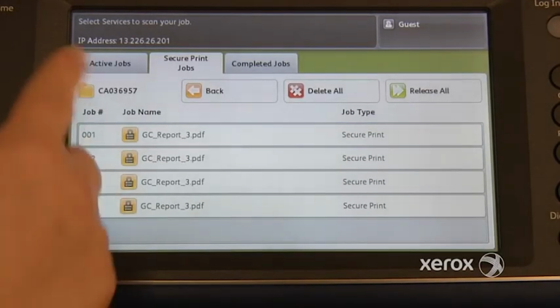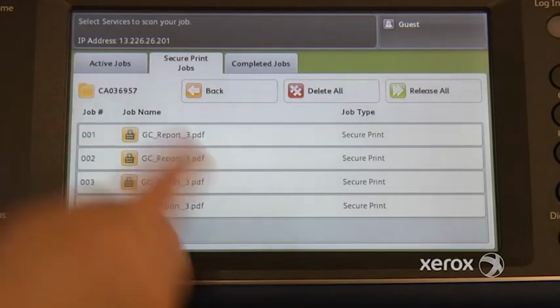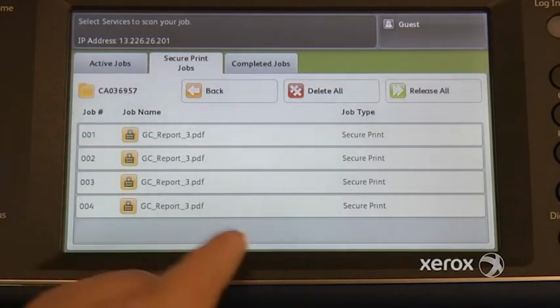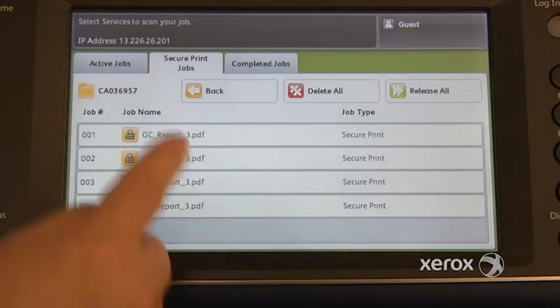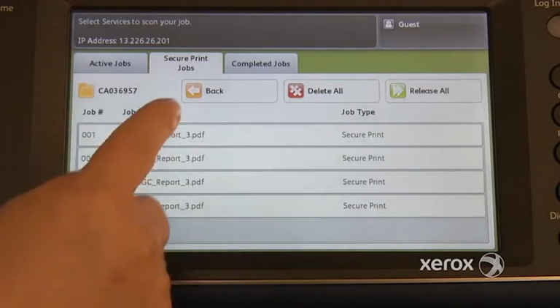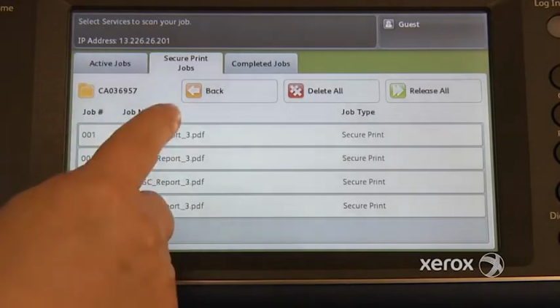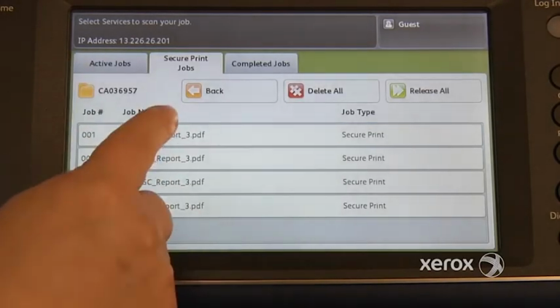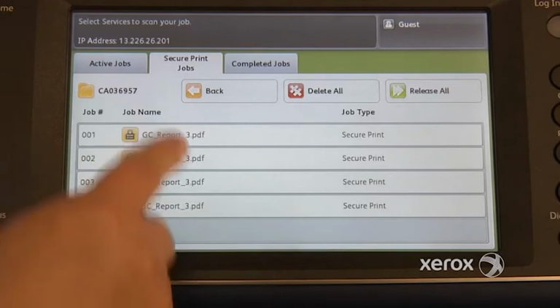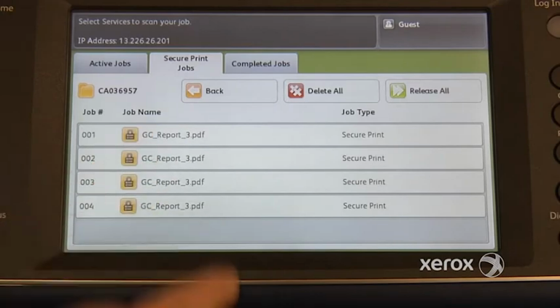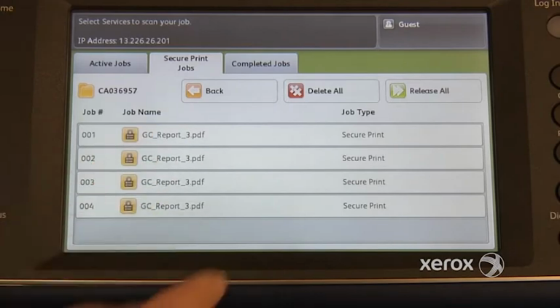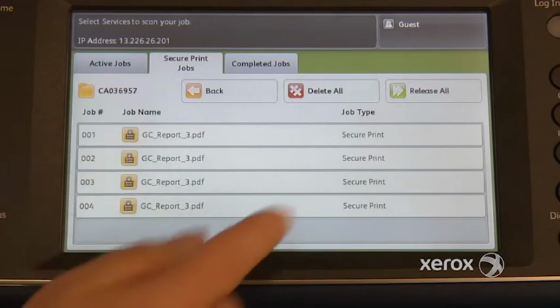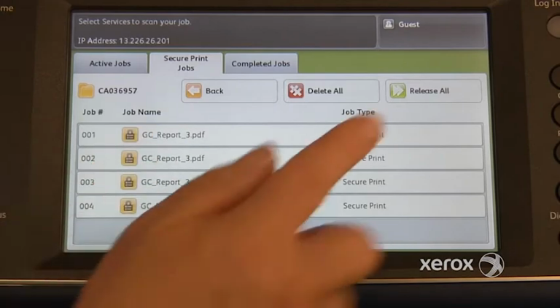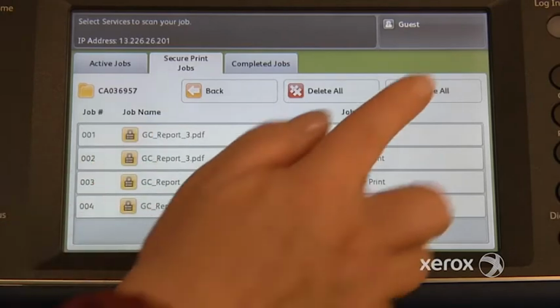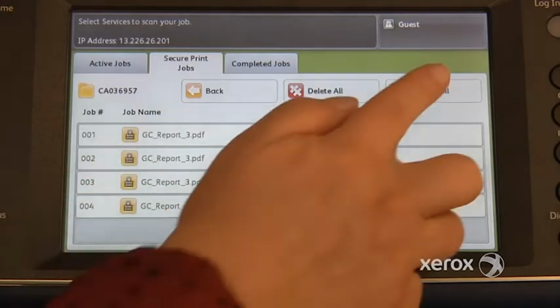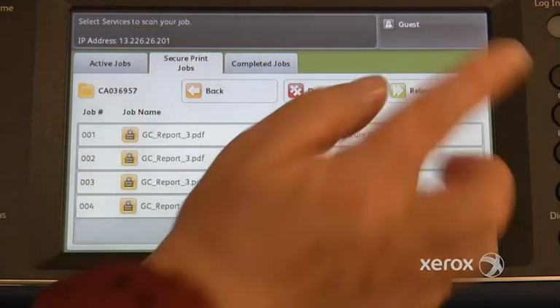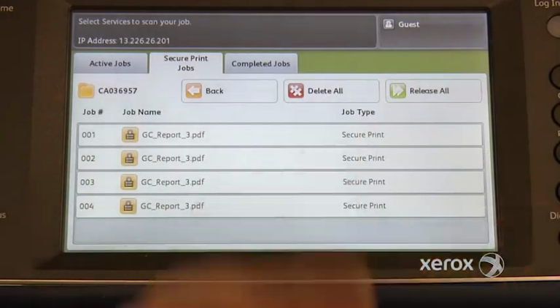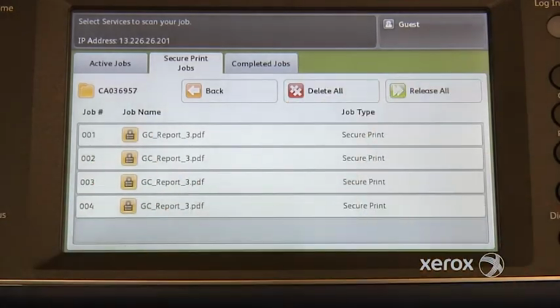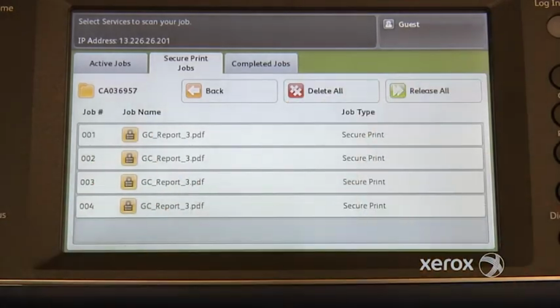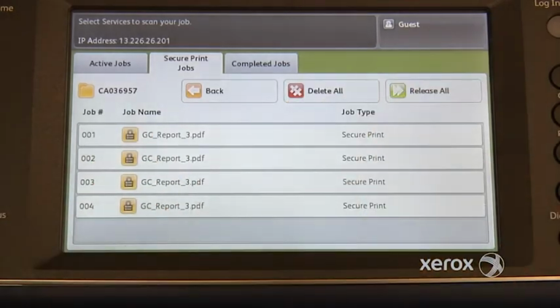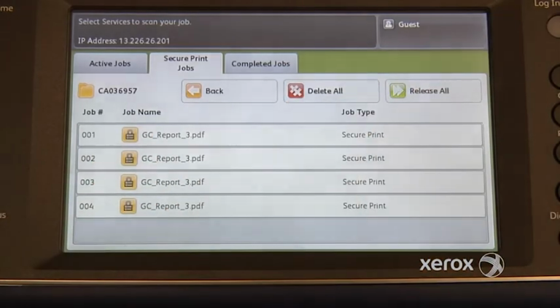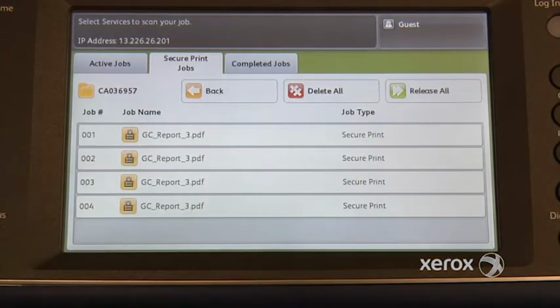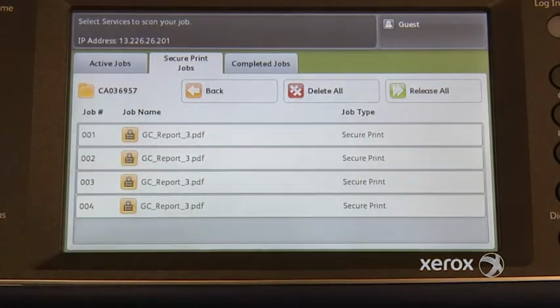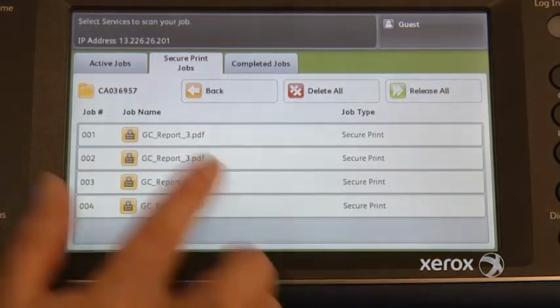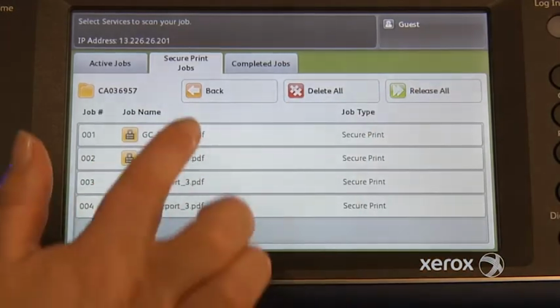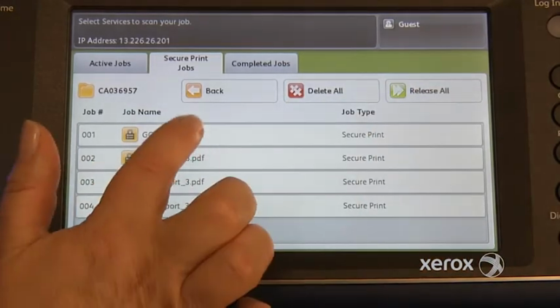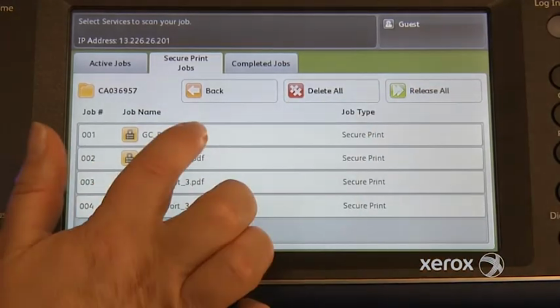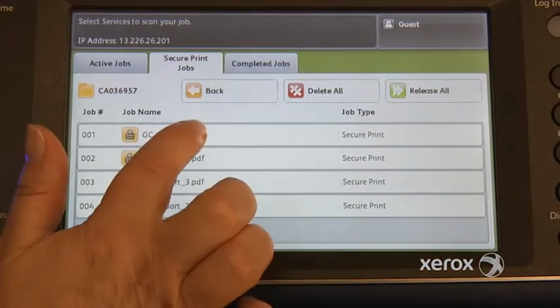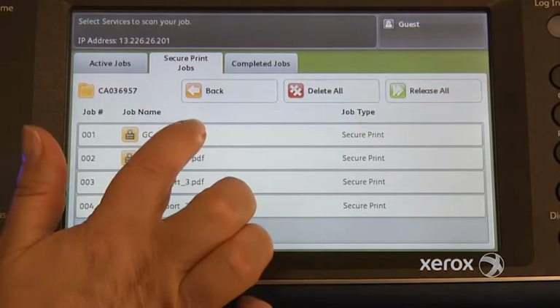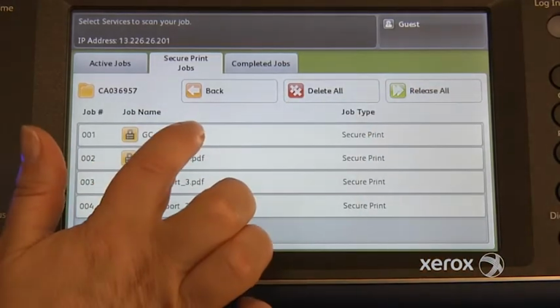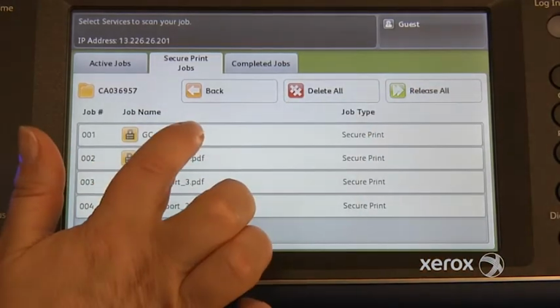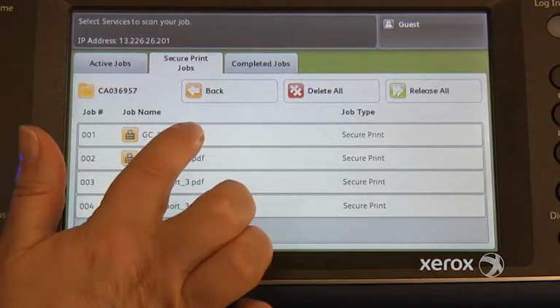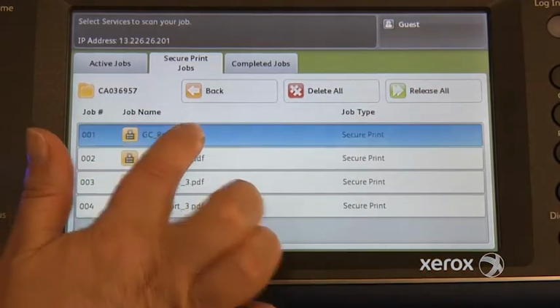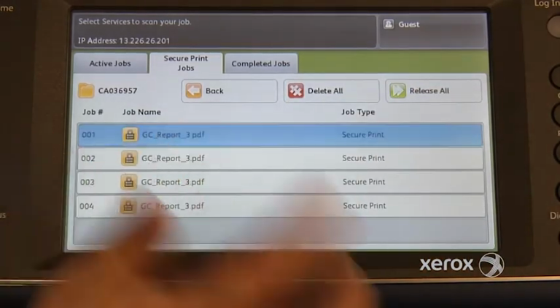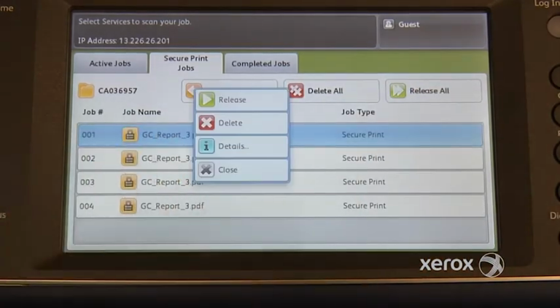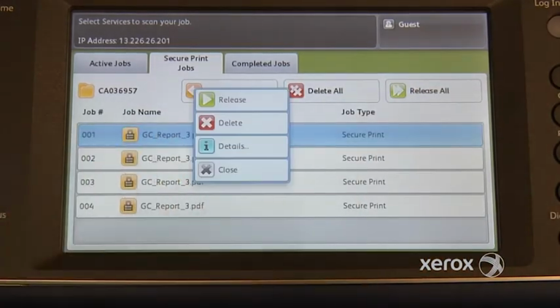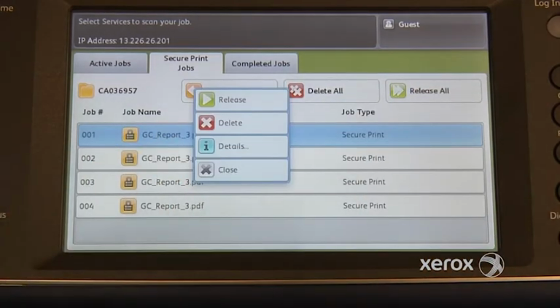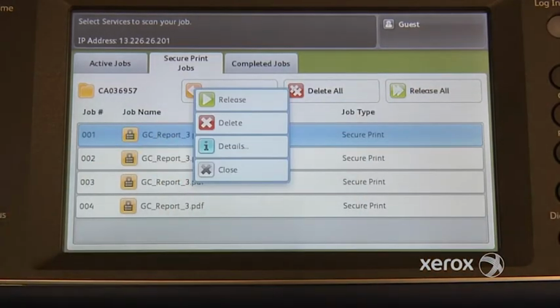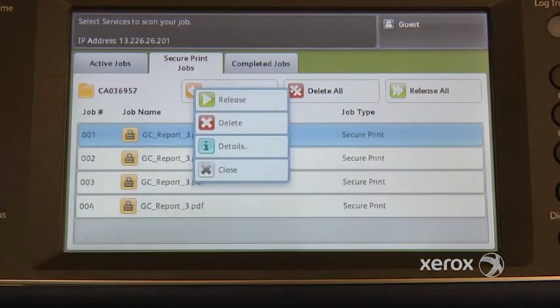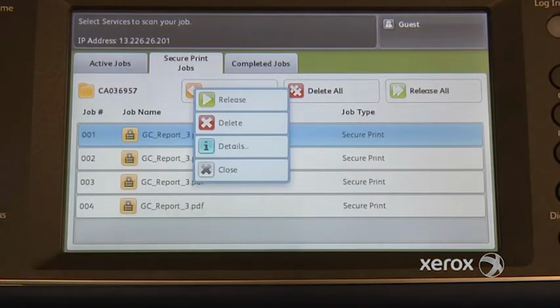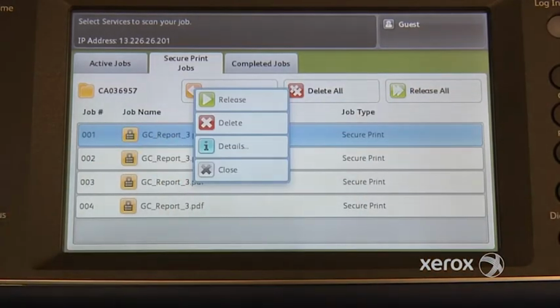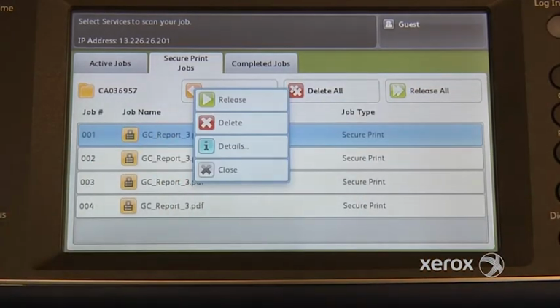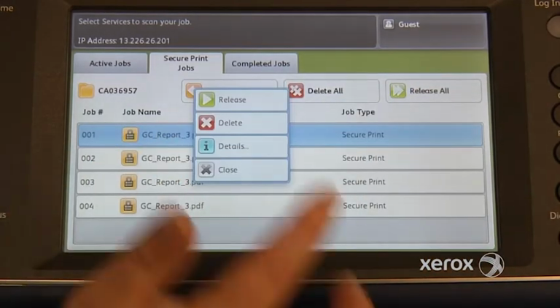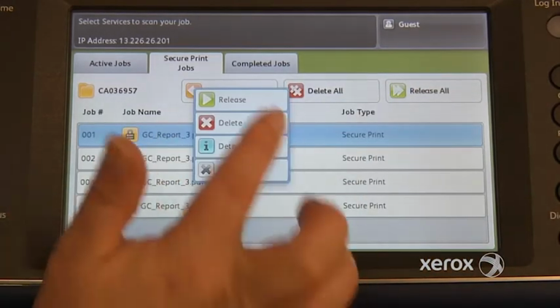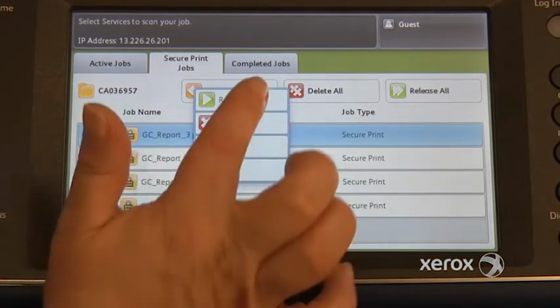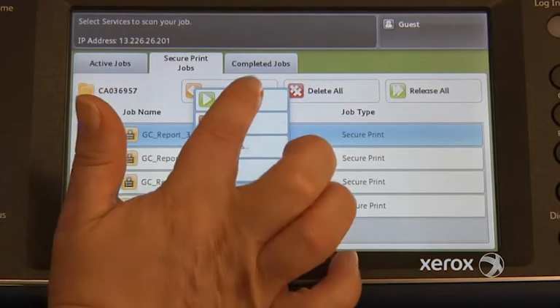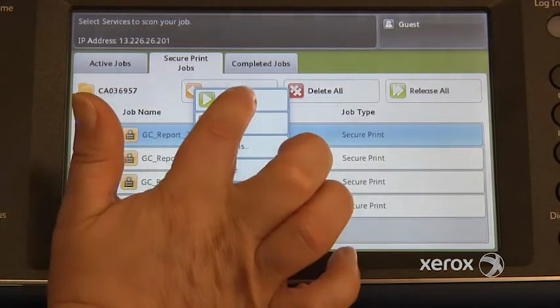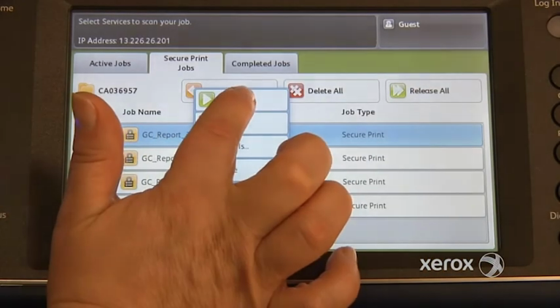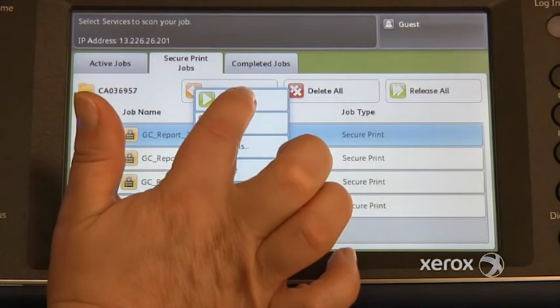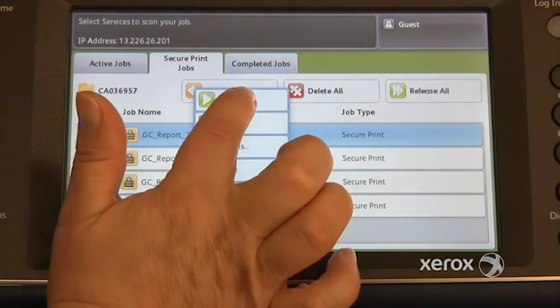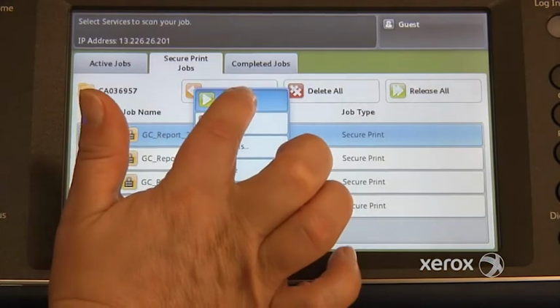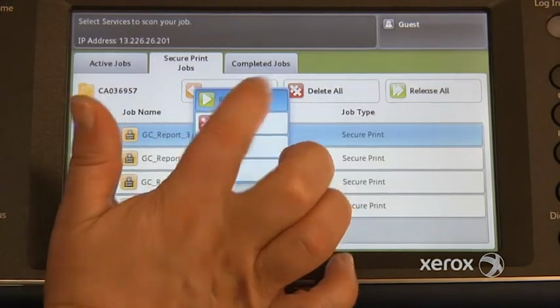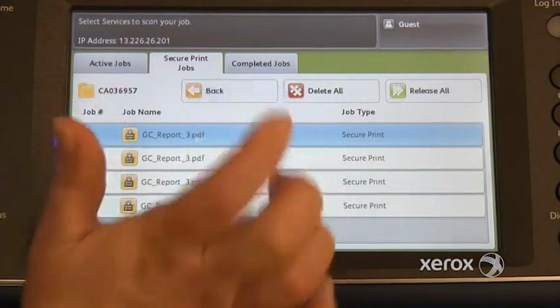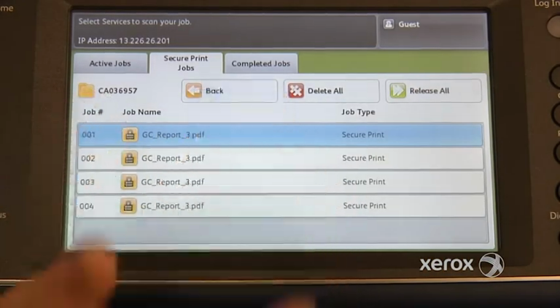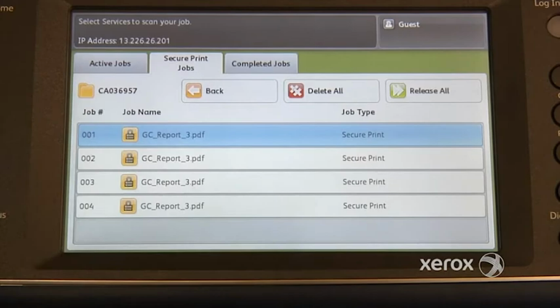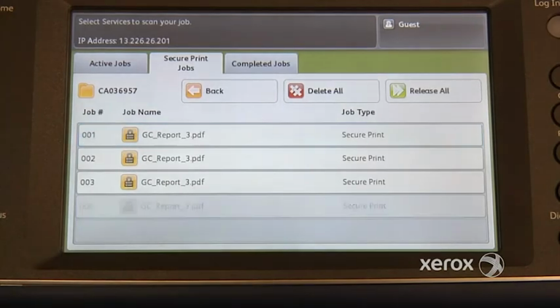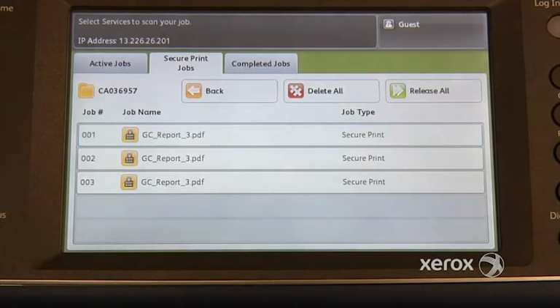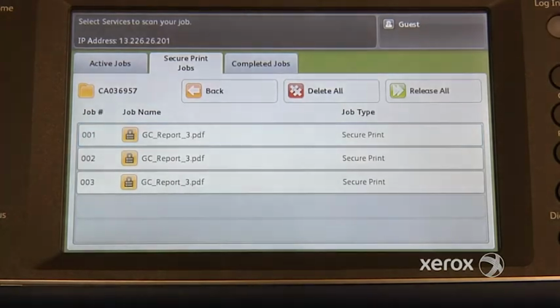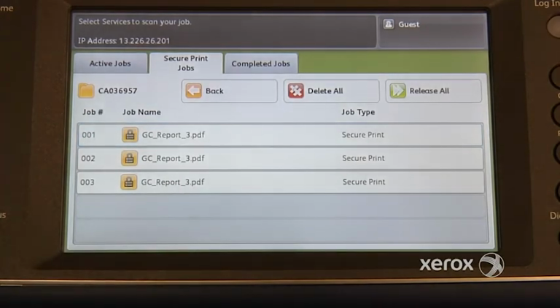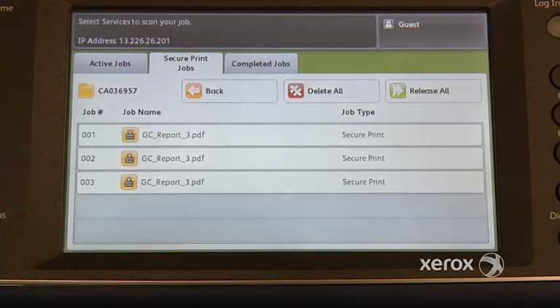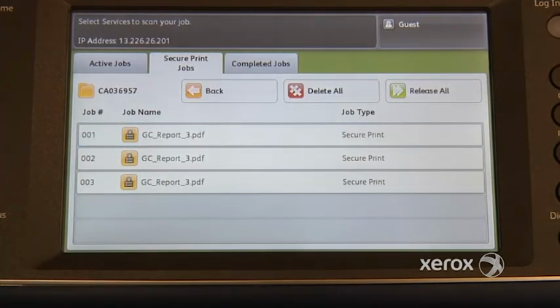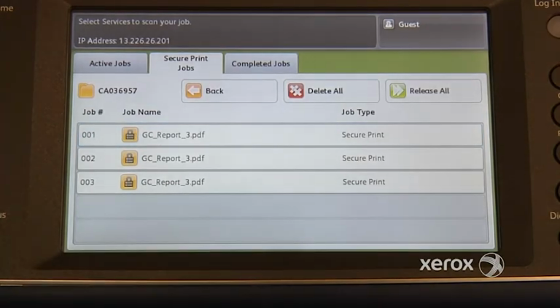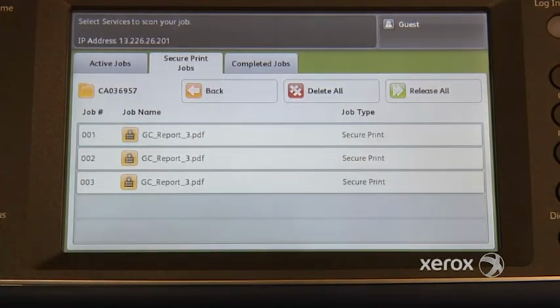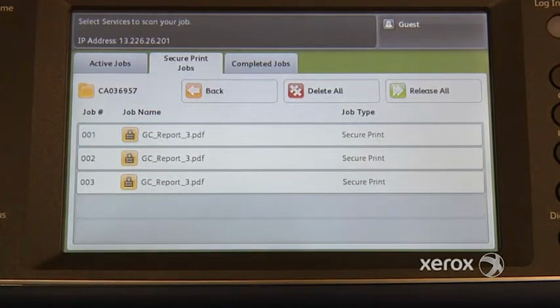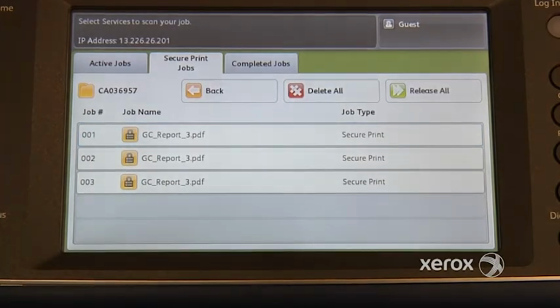So then let's say I want the rest of them, I would just say release all. If I just want to print this one for now, I can select it and say release, and just get that one.